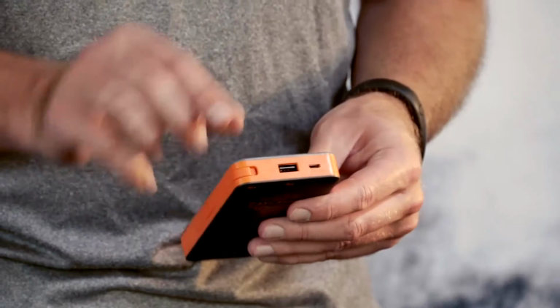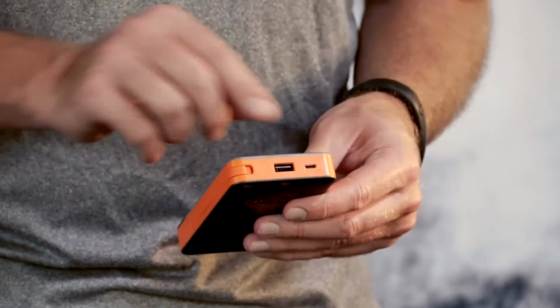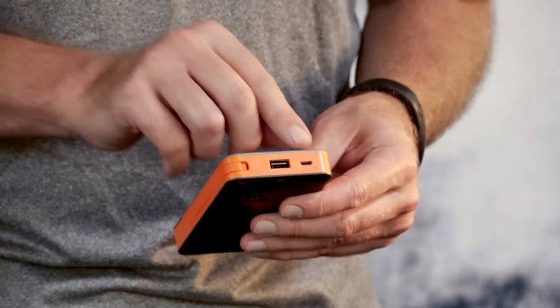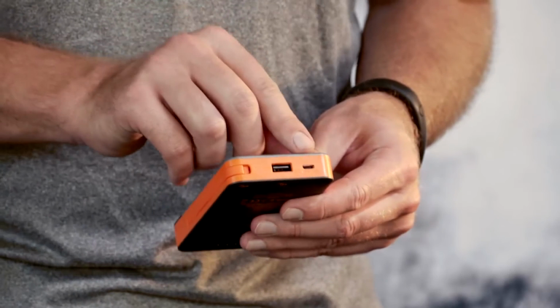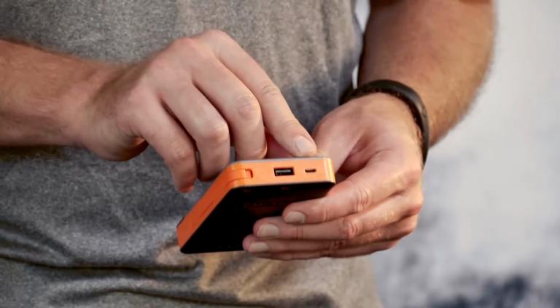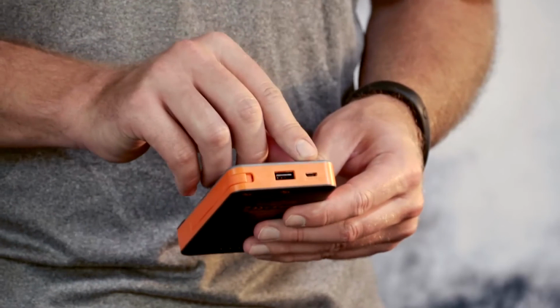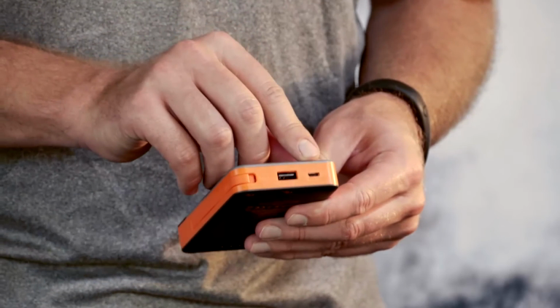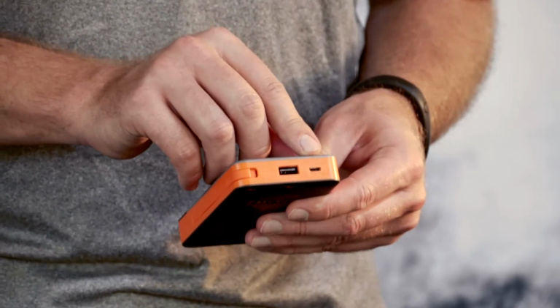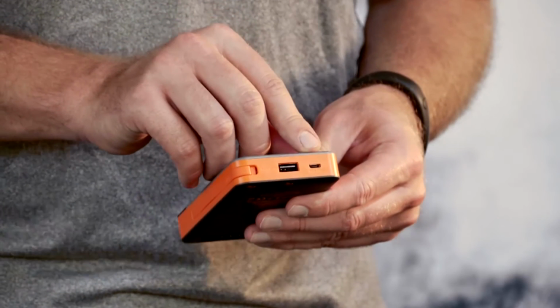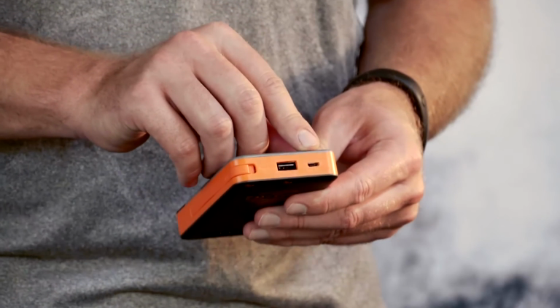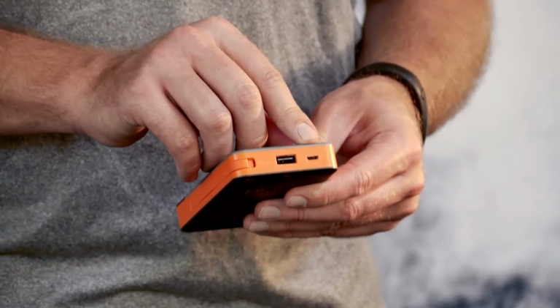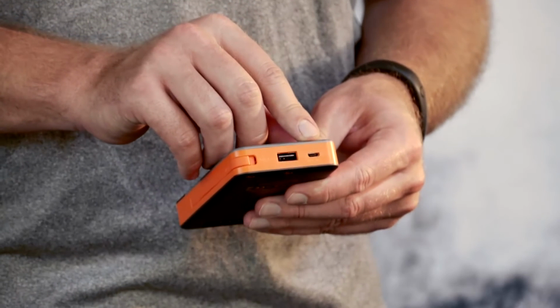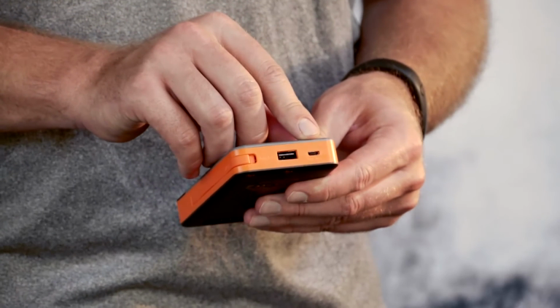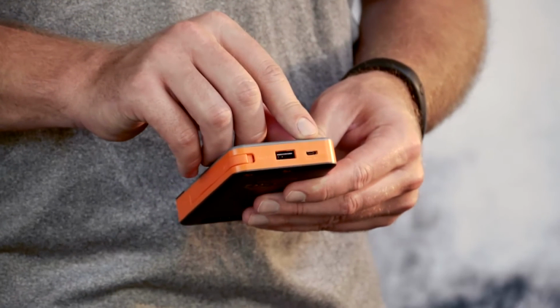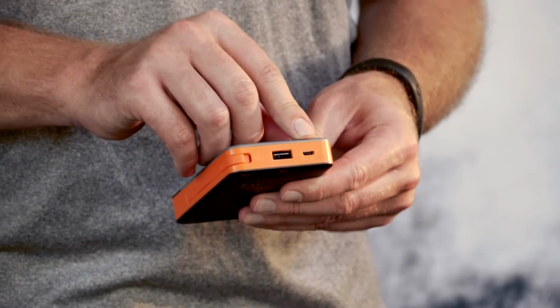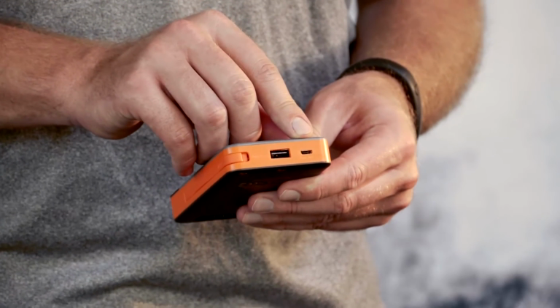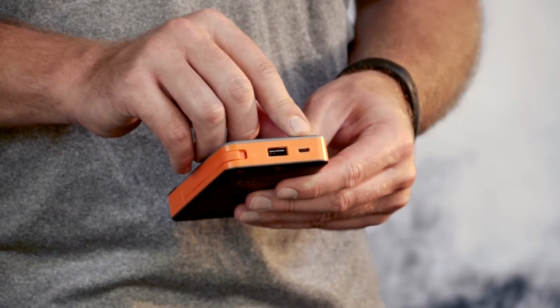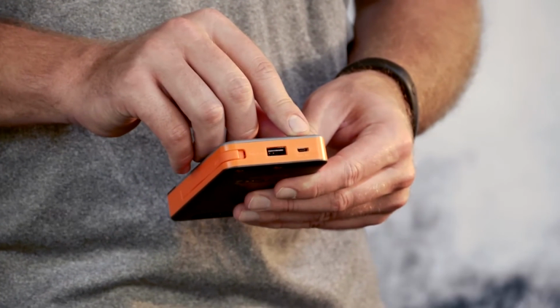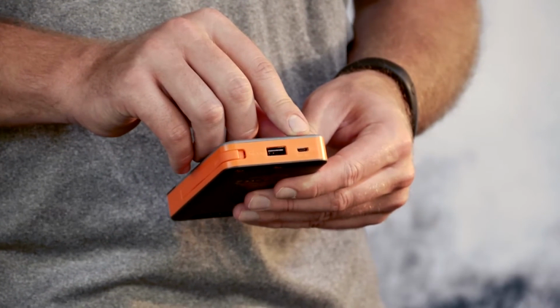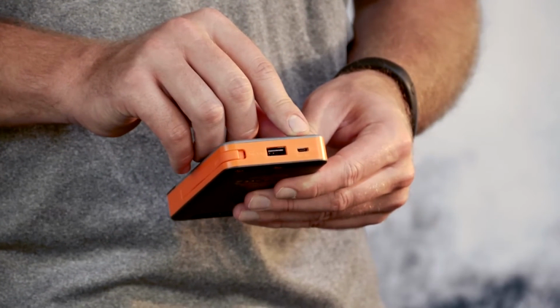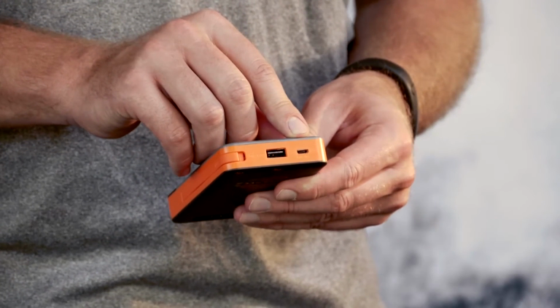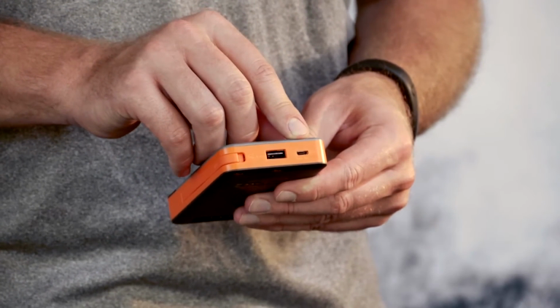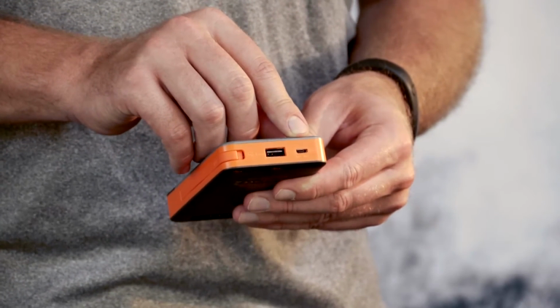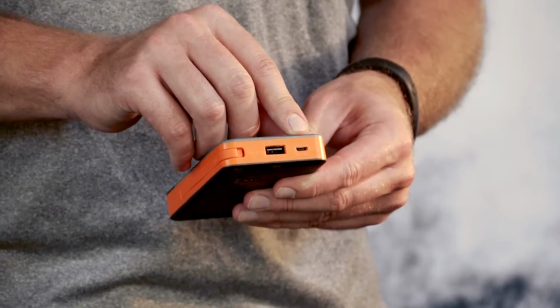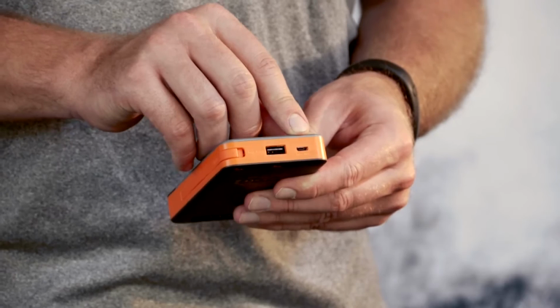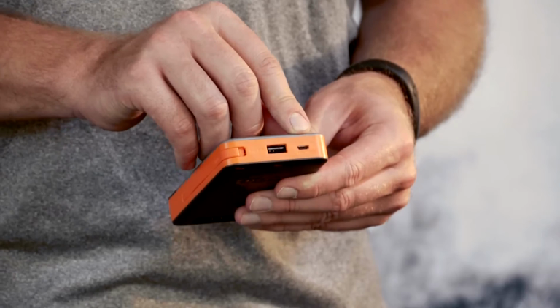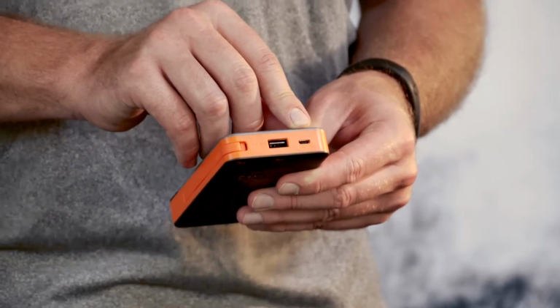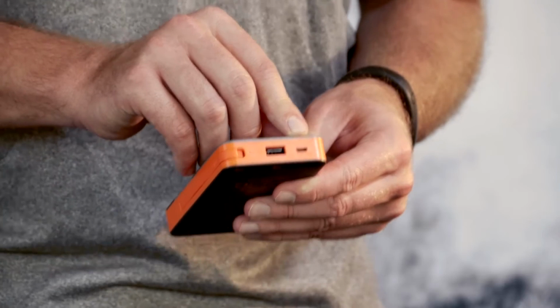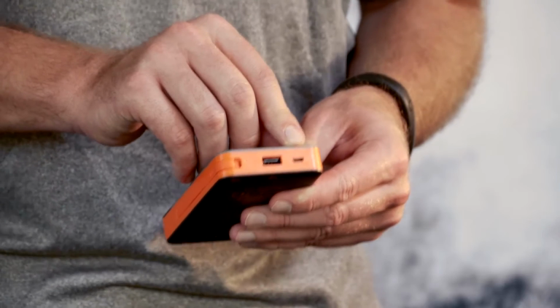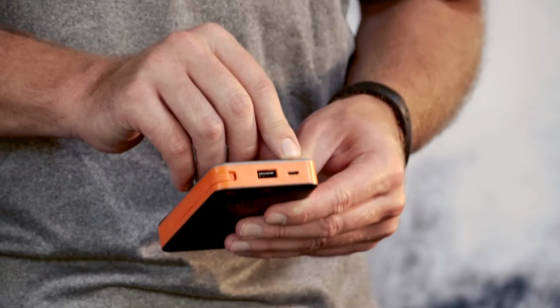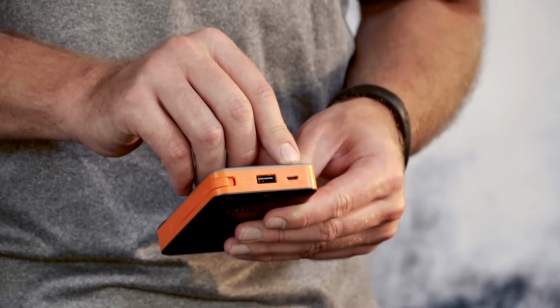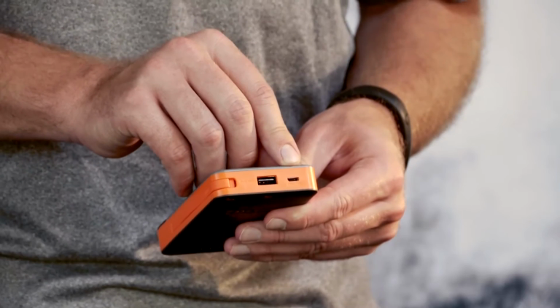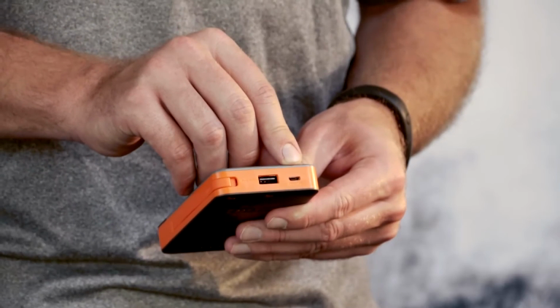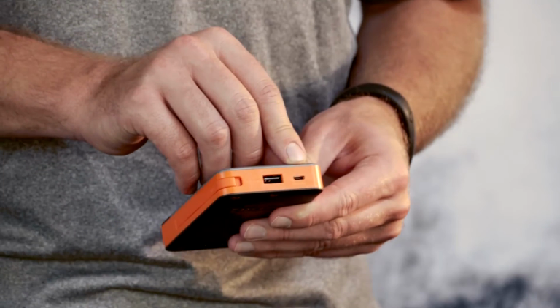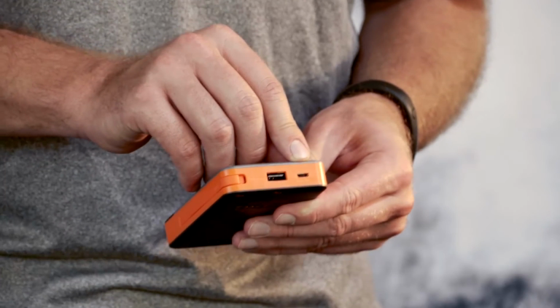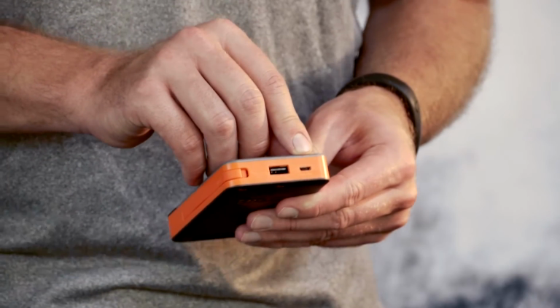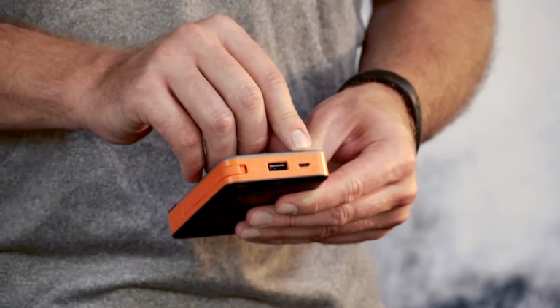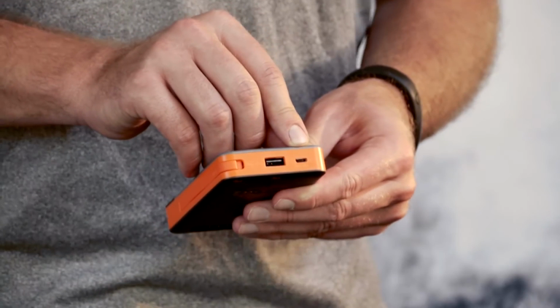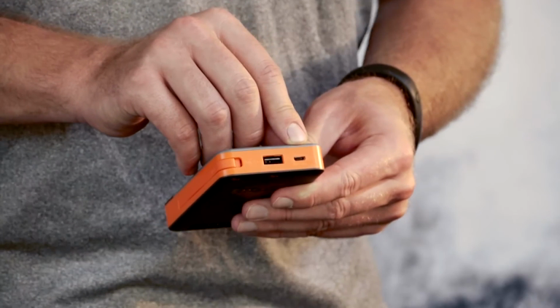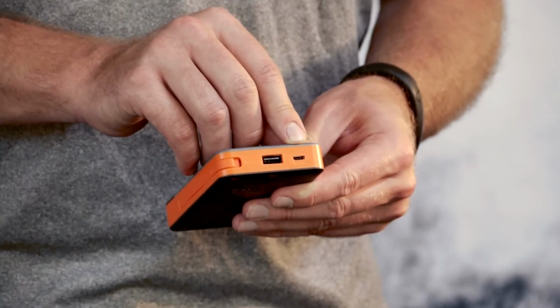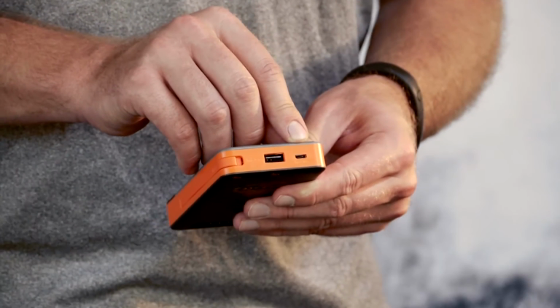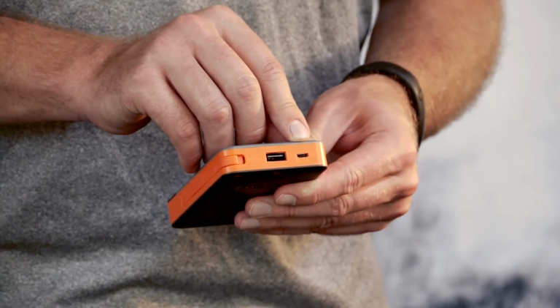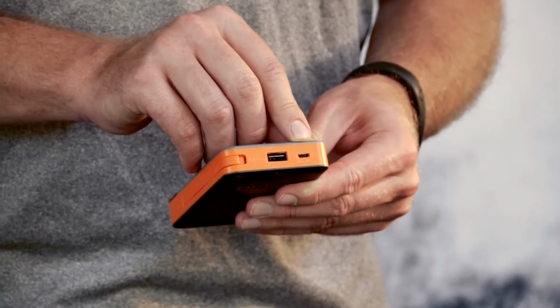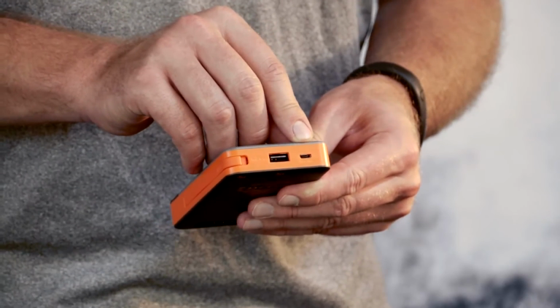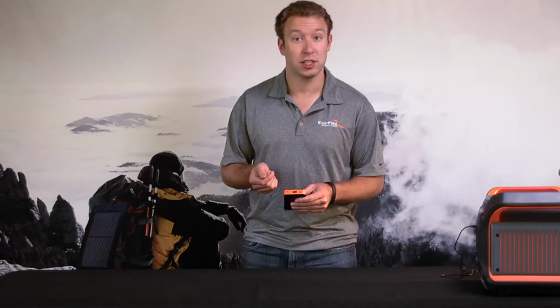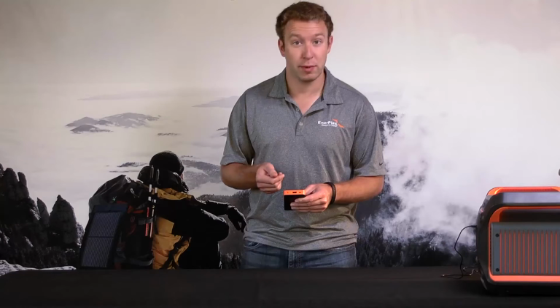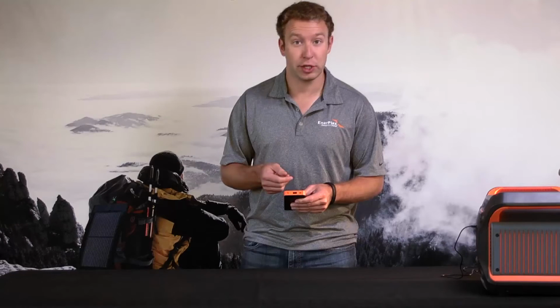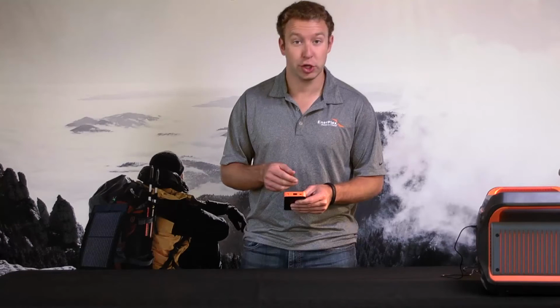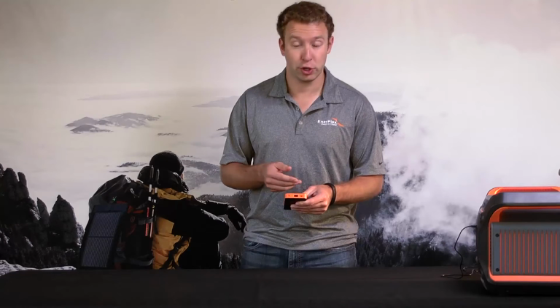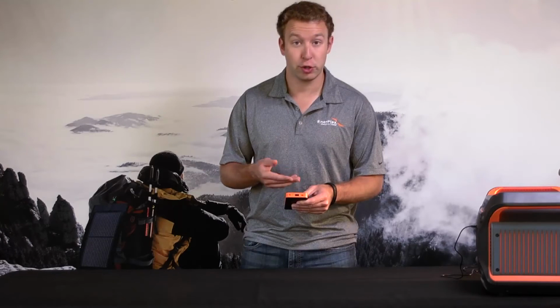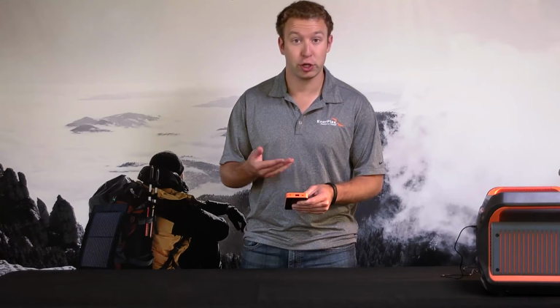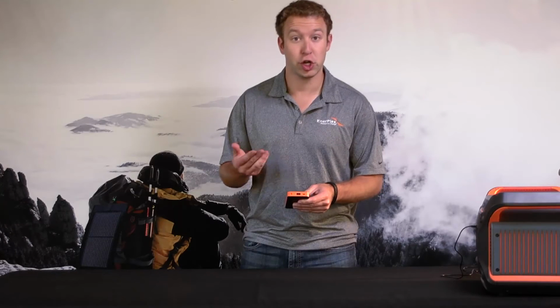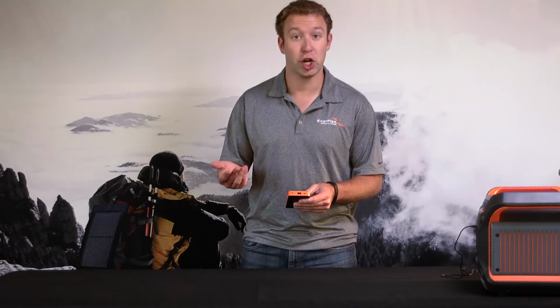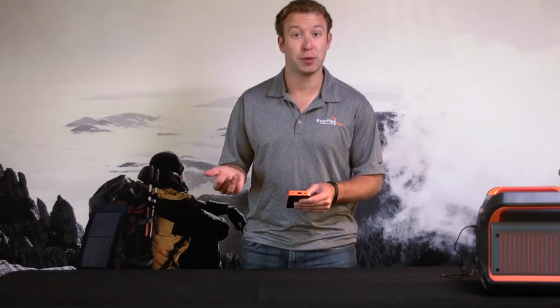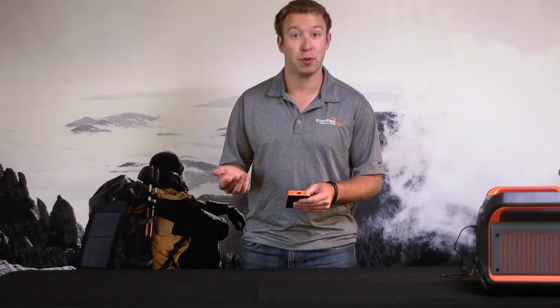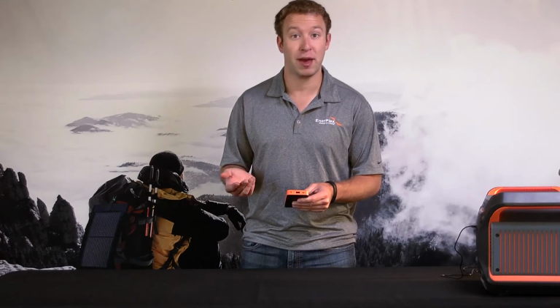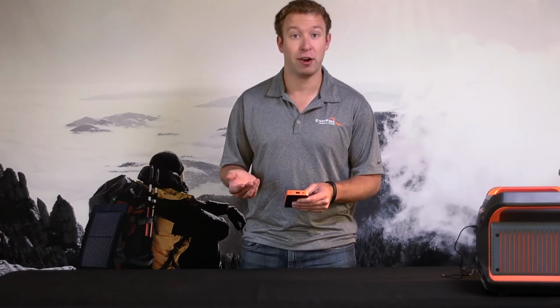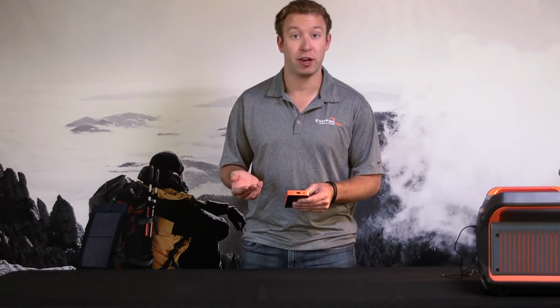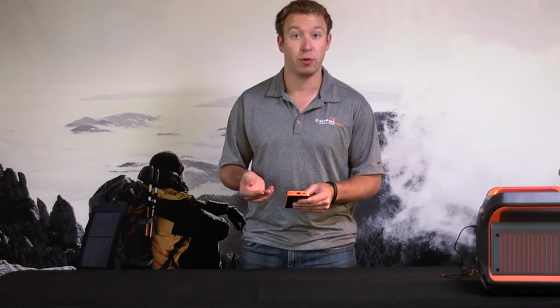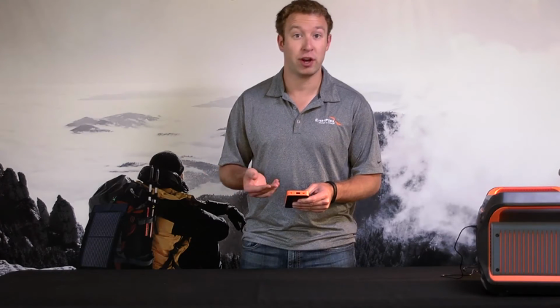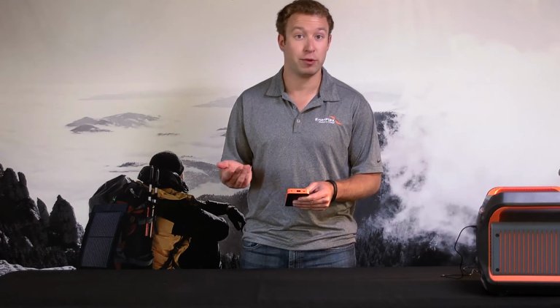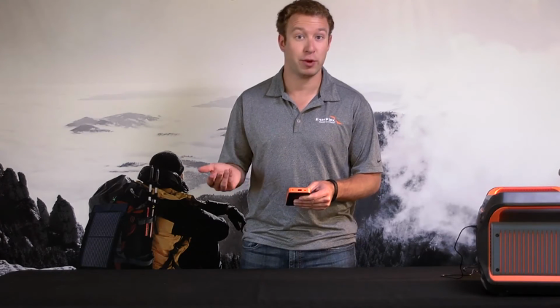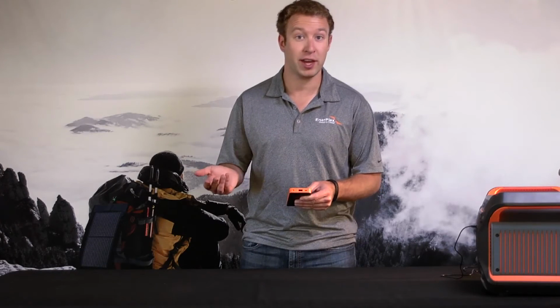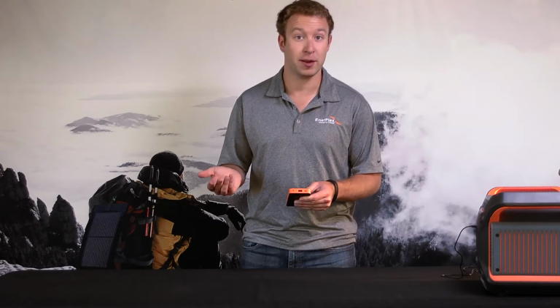Right next to that USB port, you can see a small micro USB port right here, which is the input for the device, to make sure you can charge up the battery whenever you can.